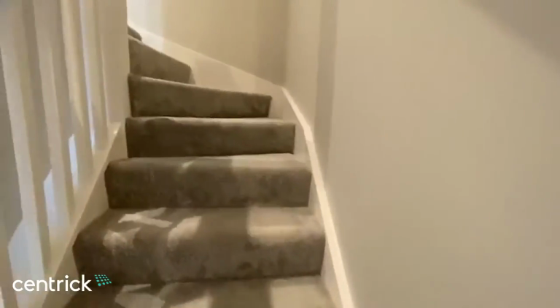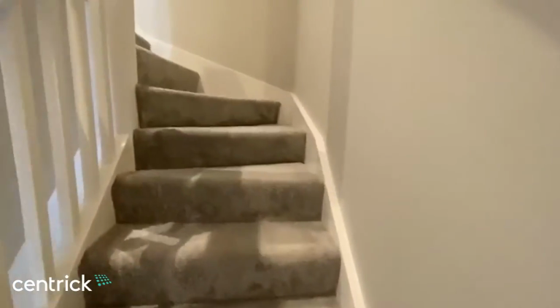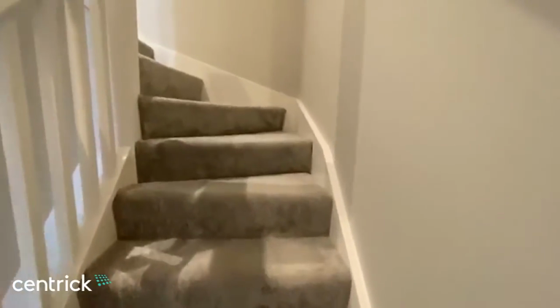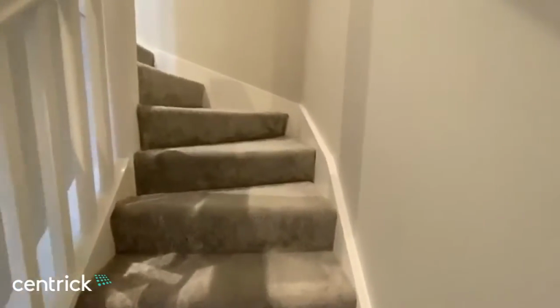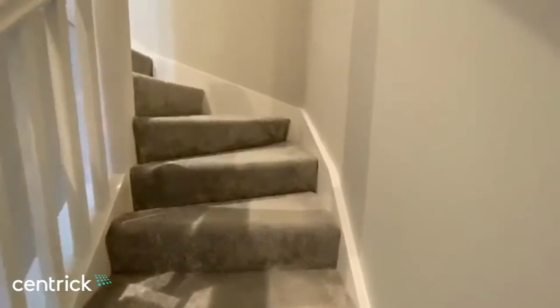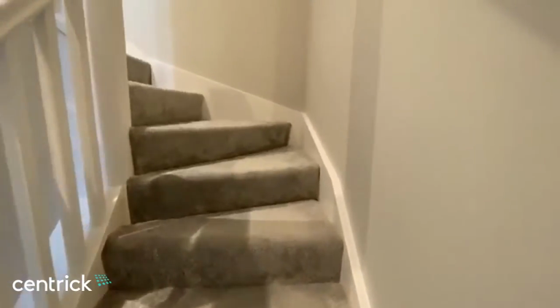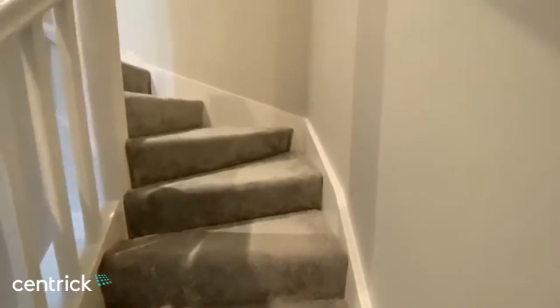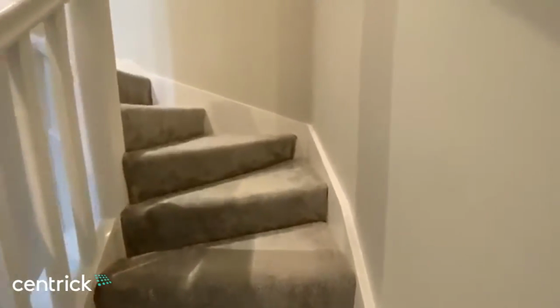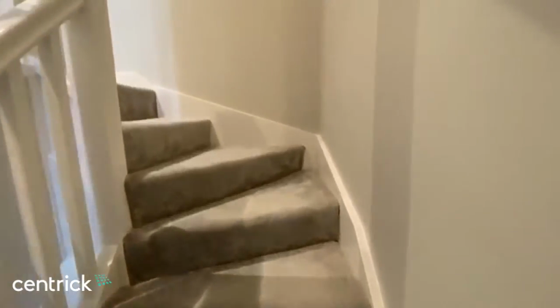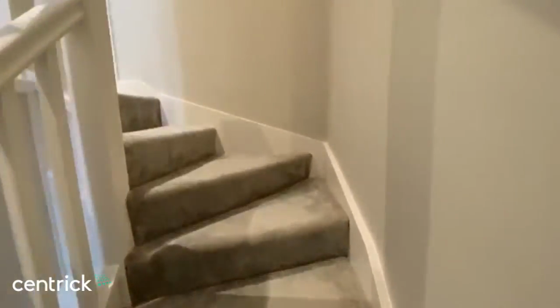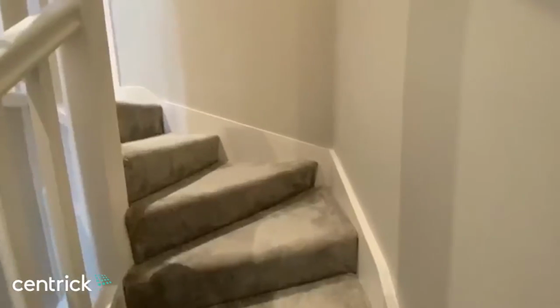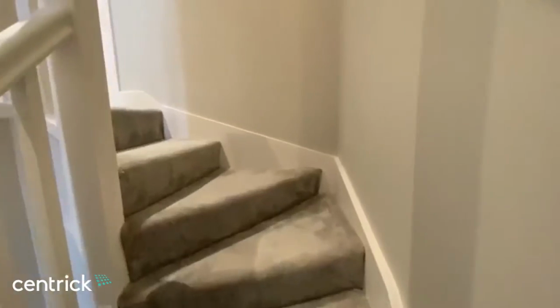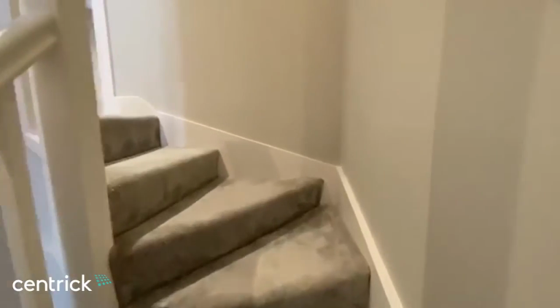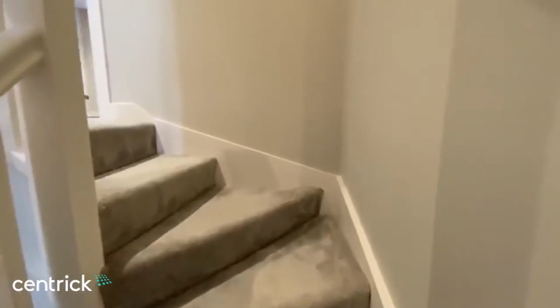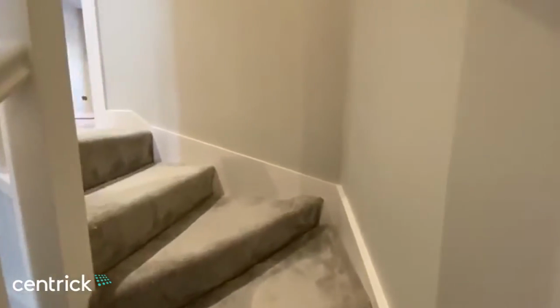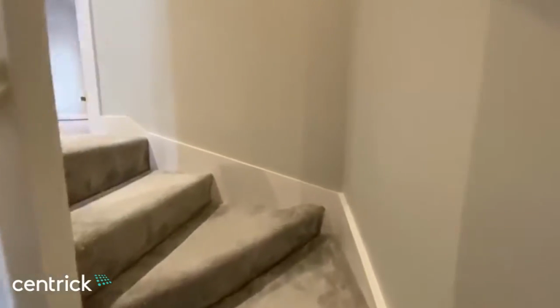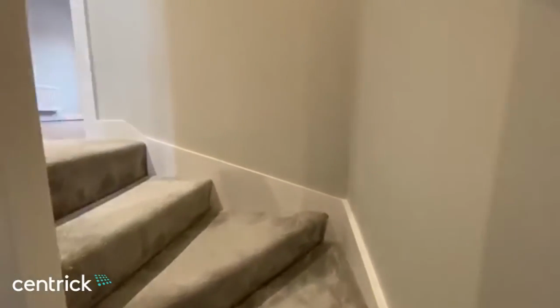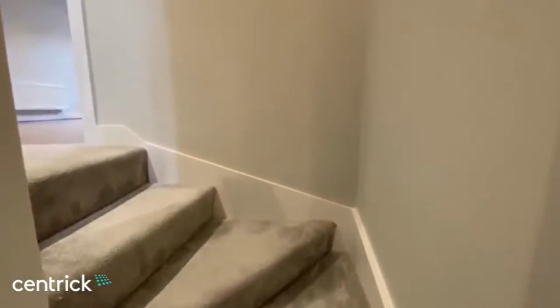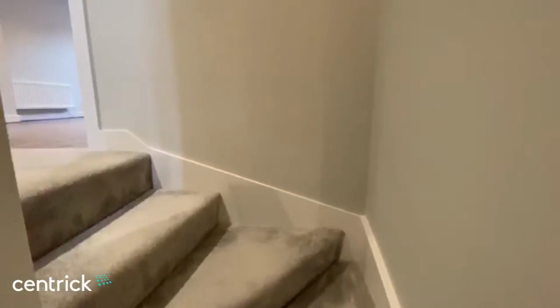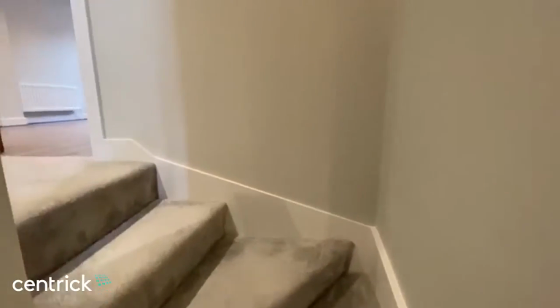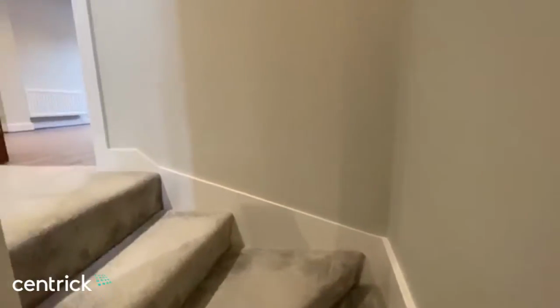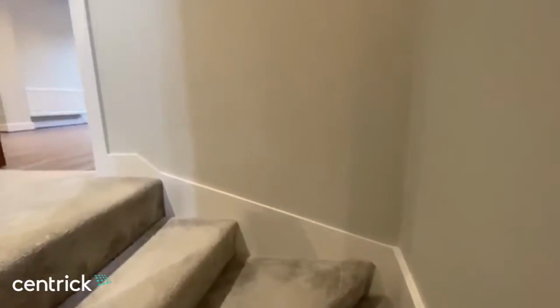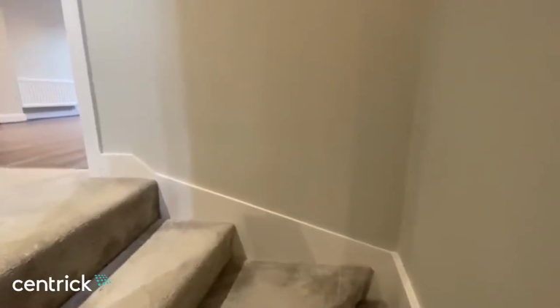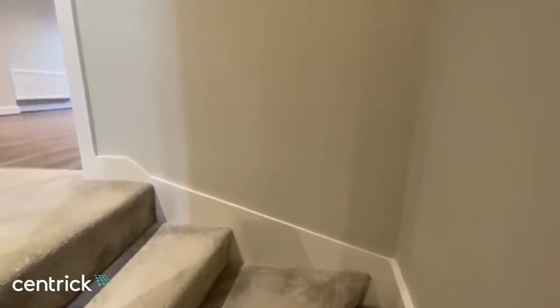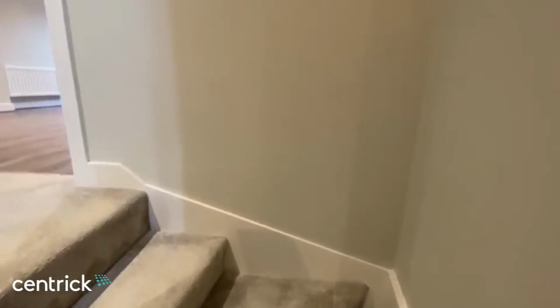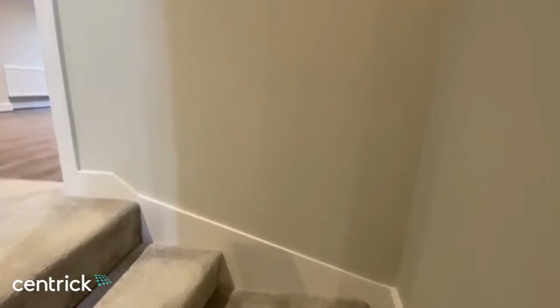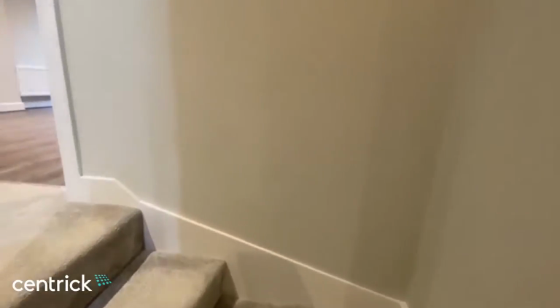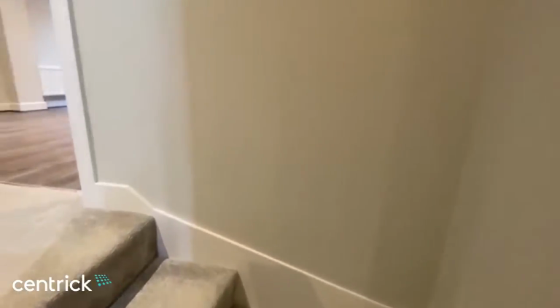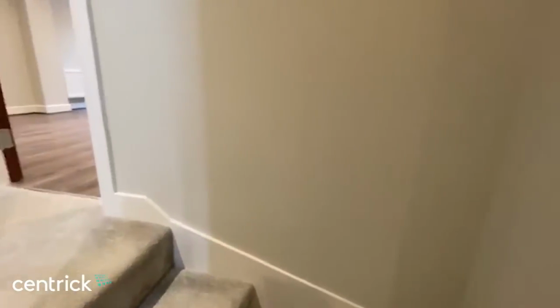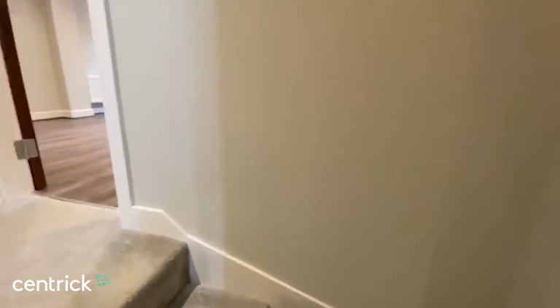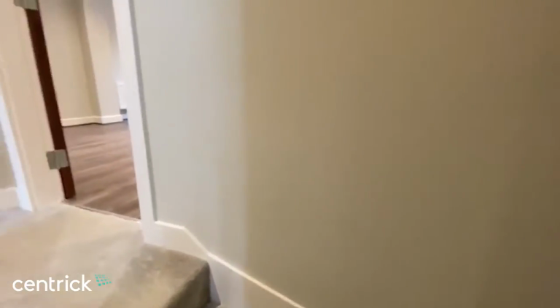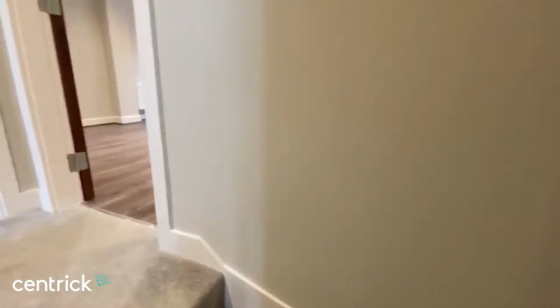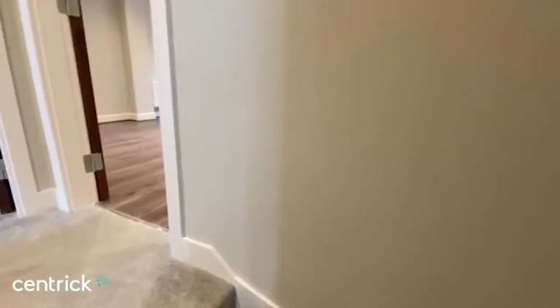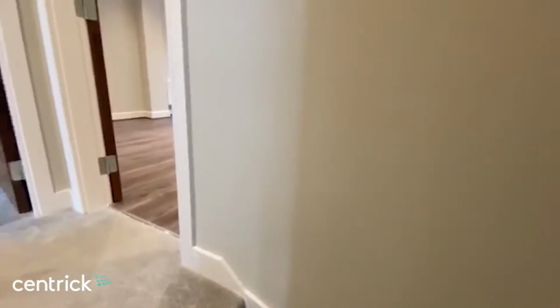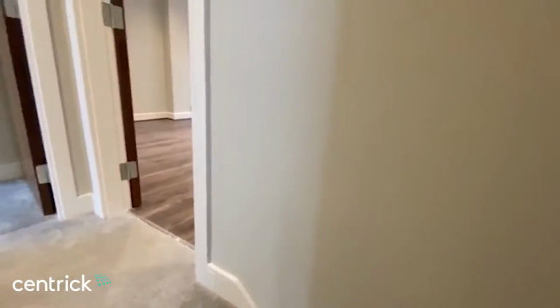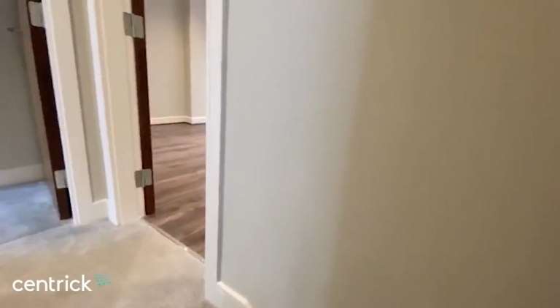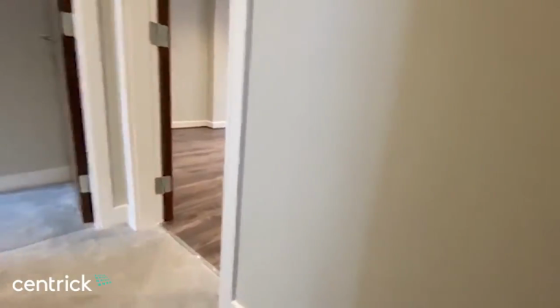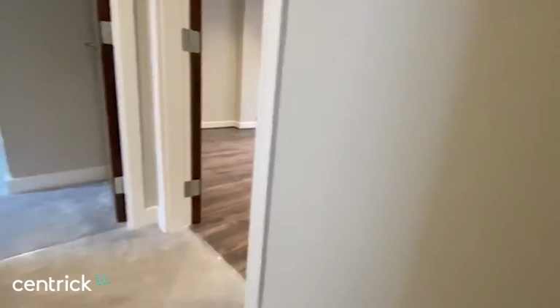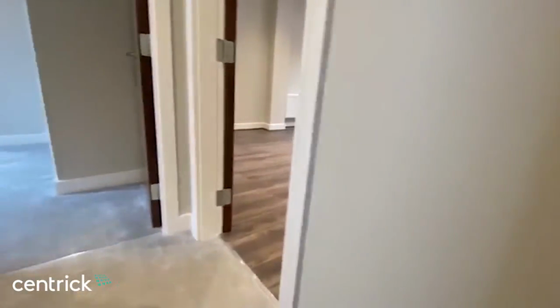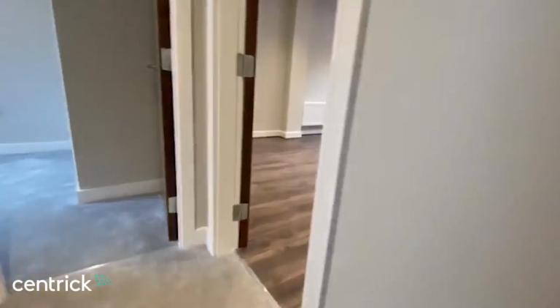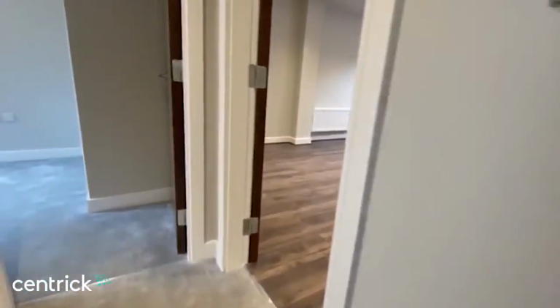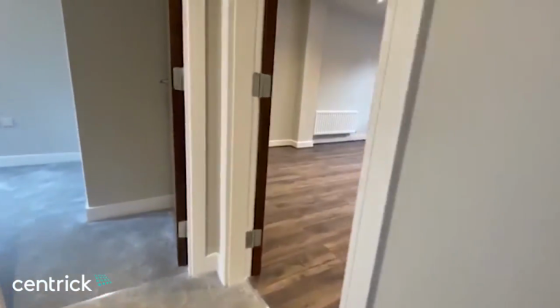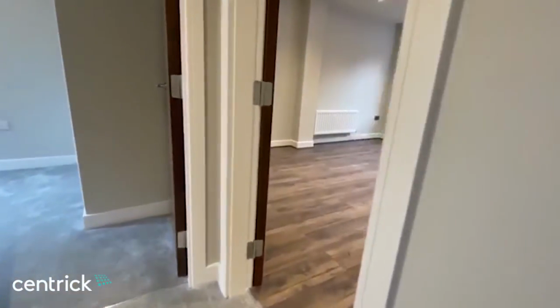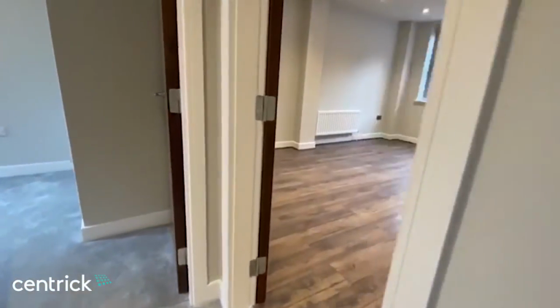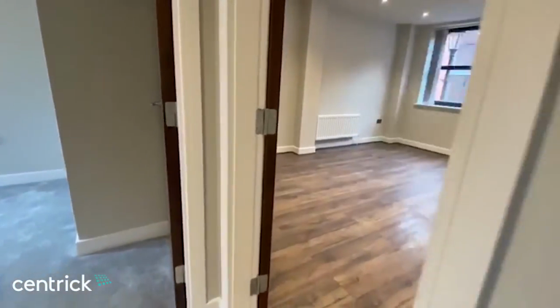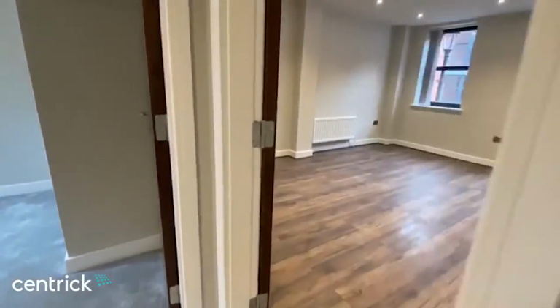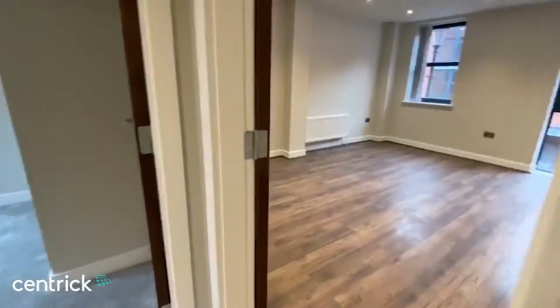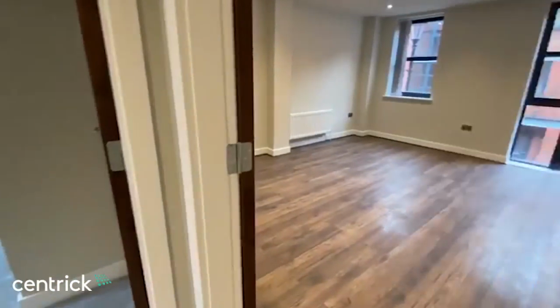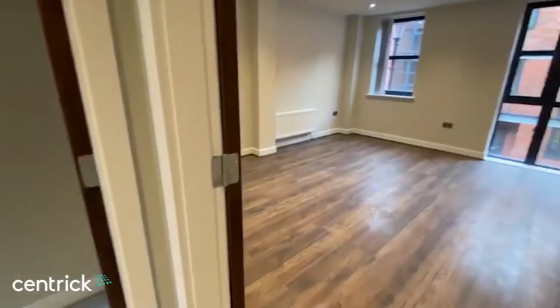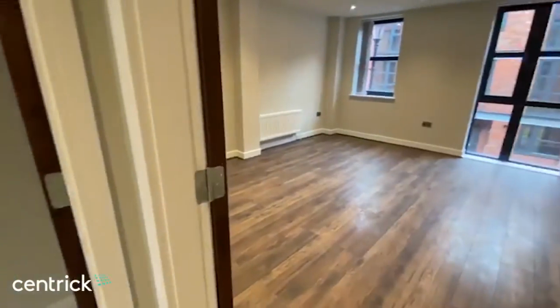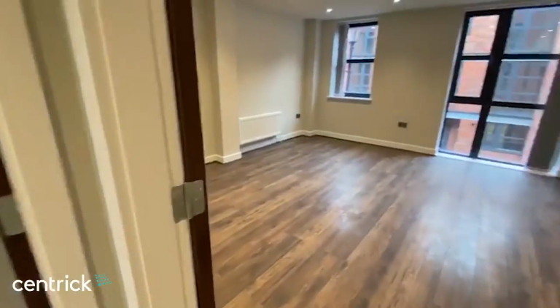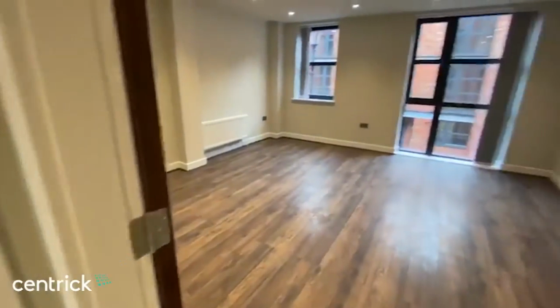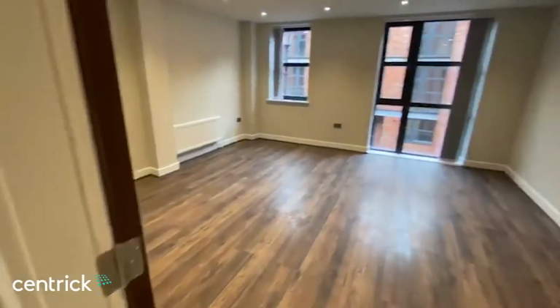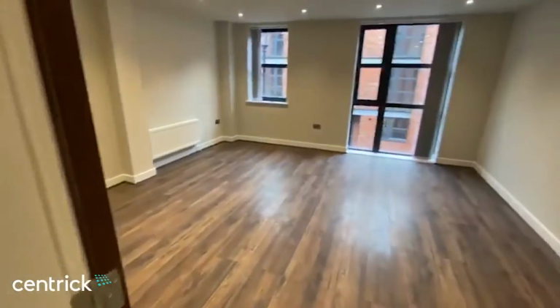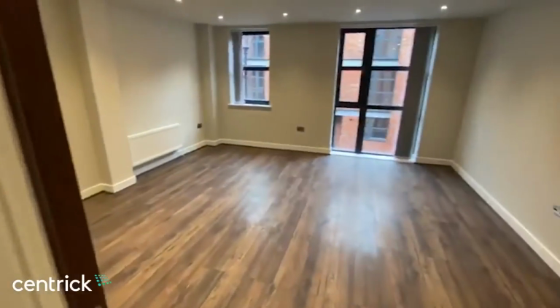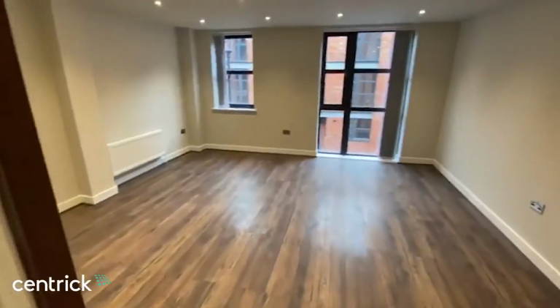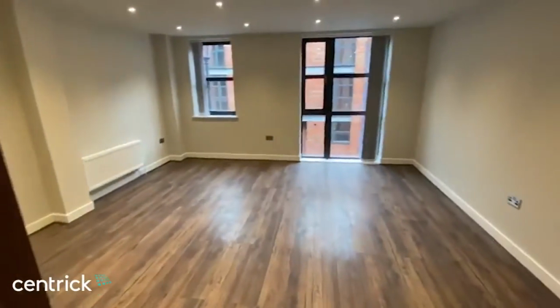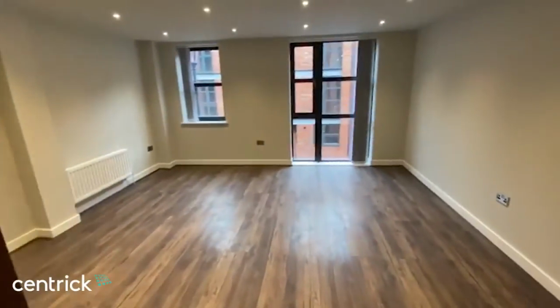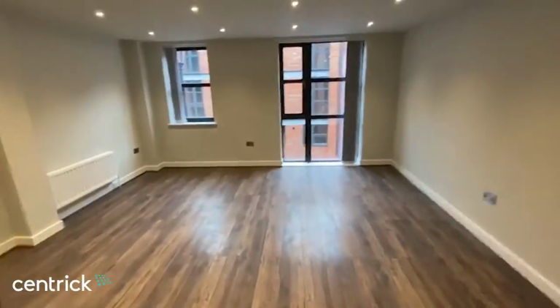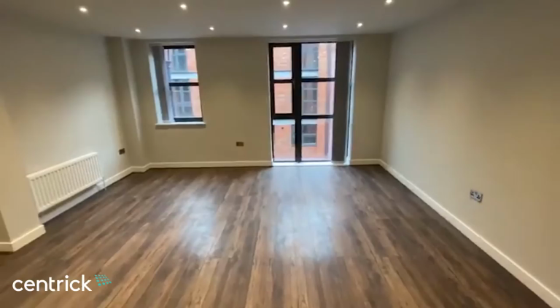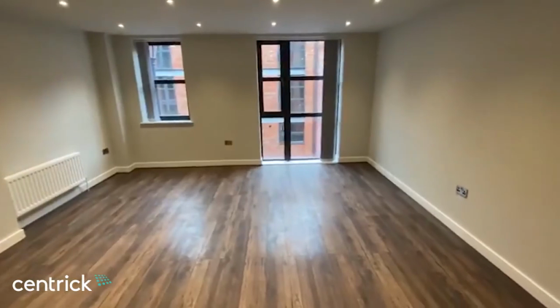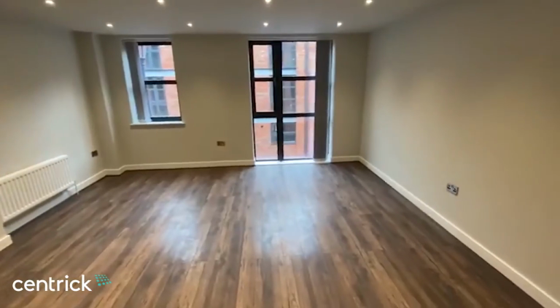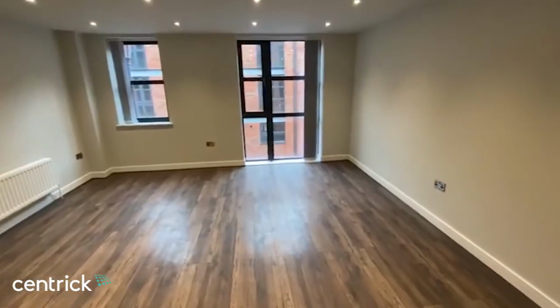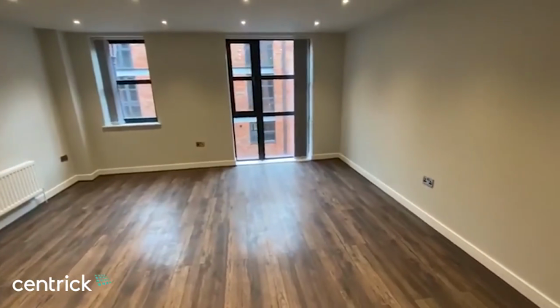To the first floor there is a further large reception room with full-length windows.